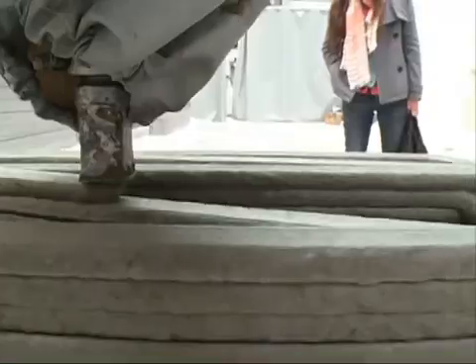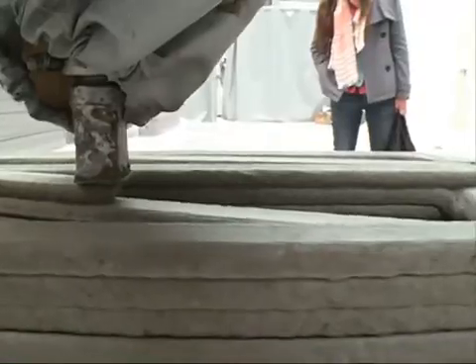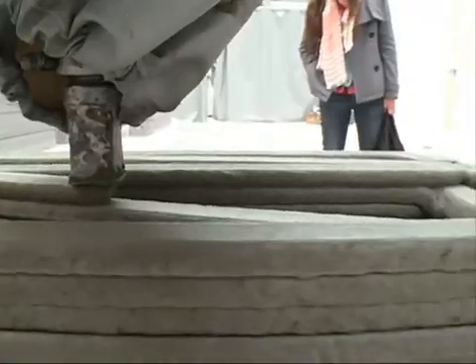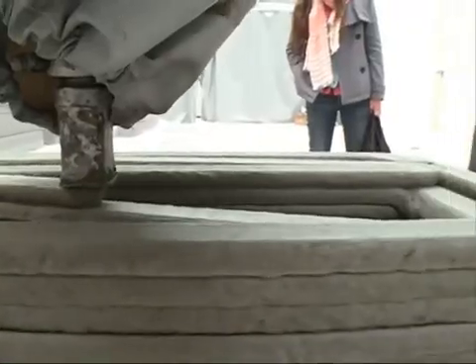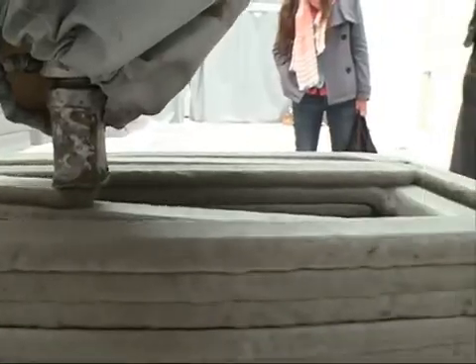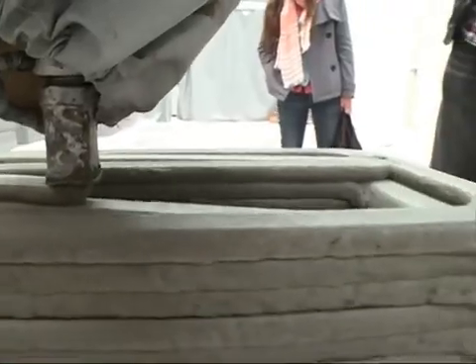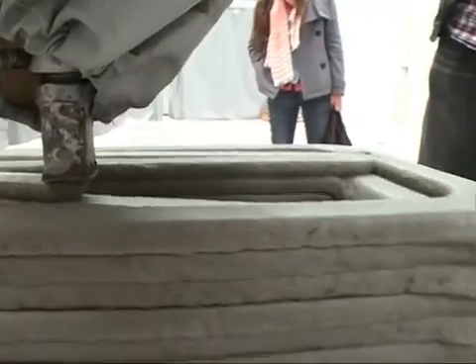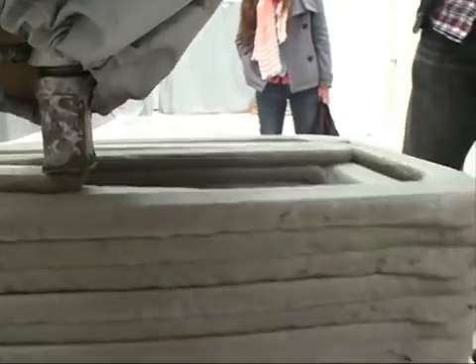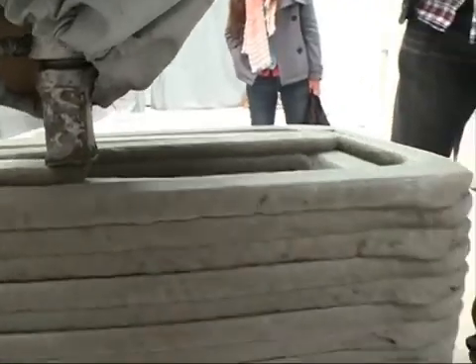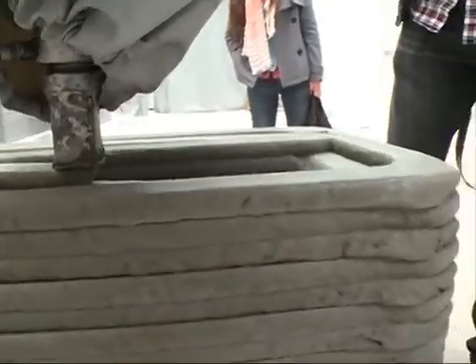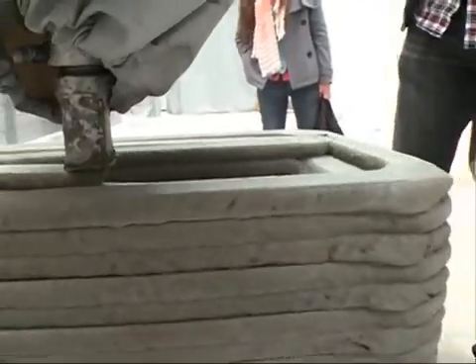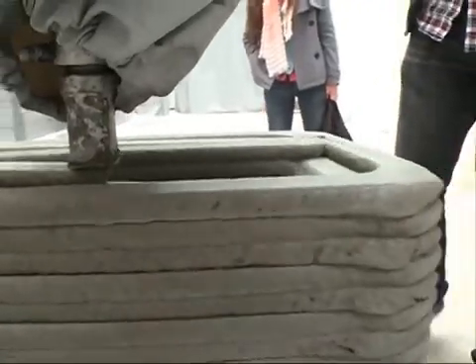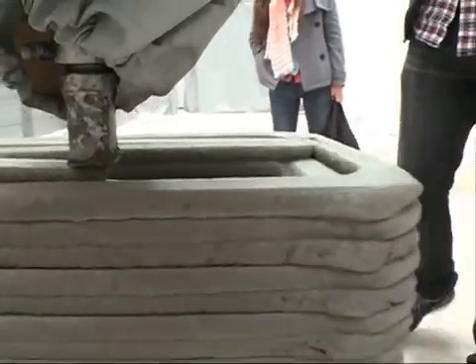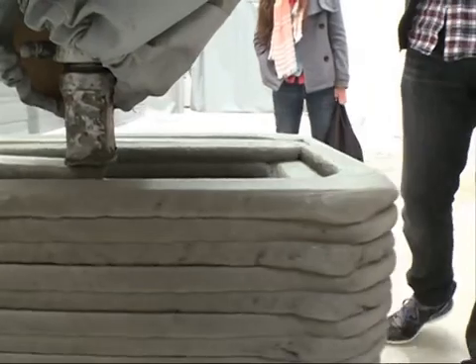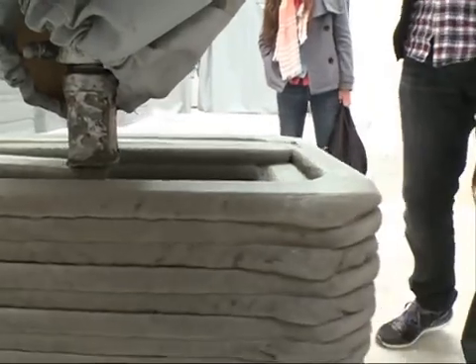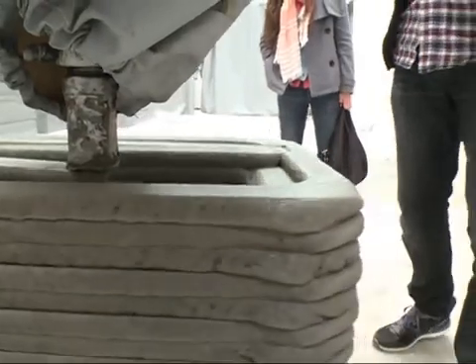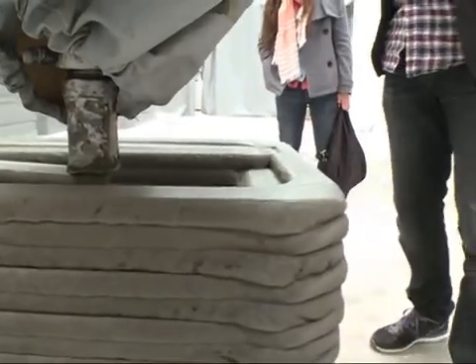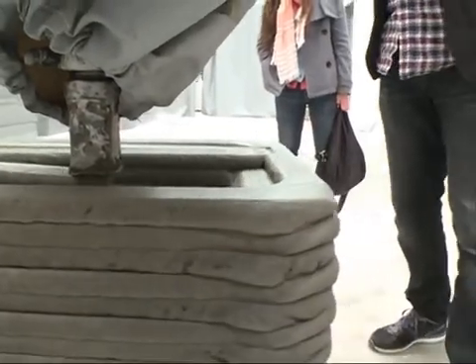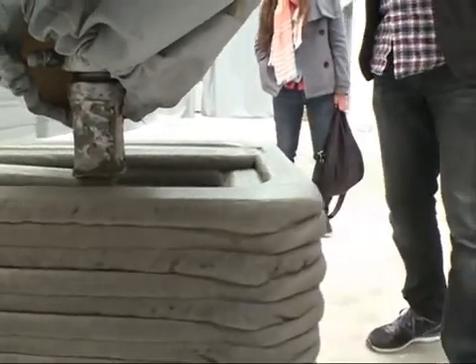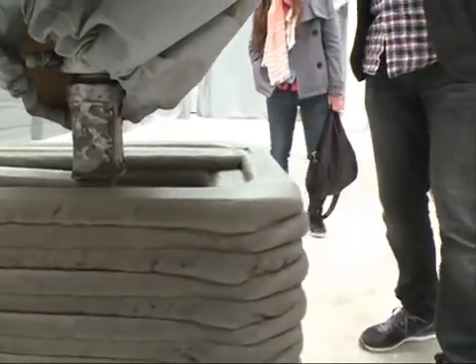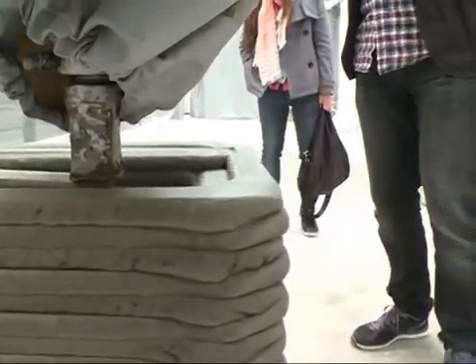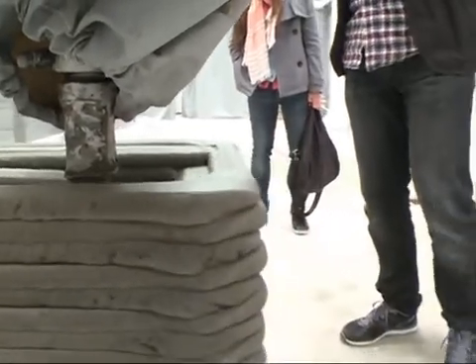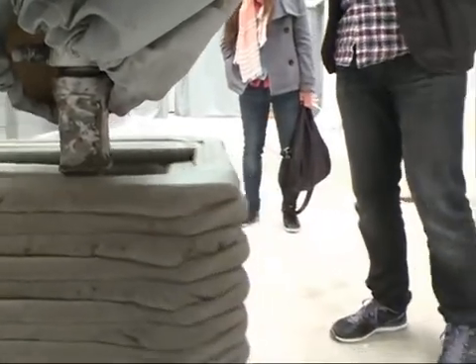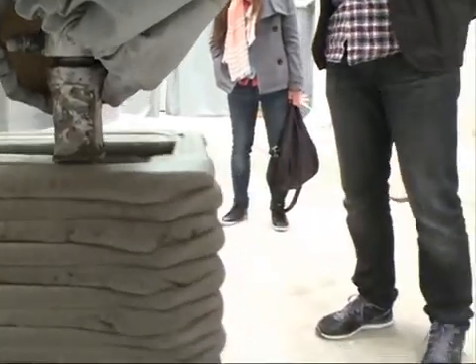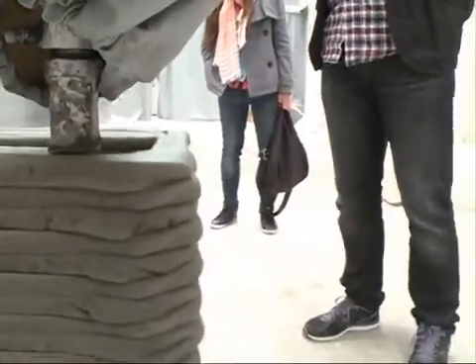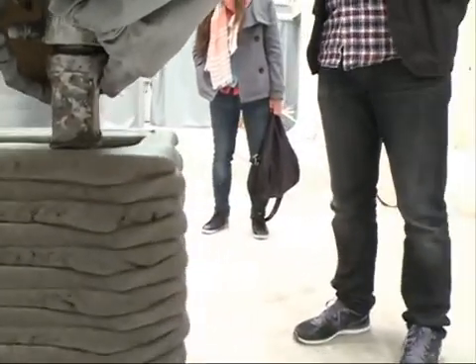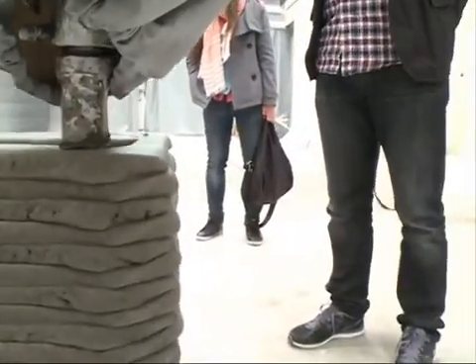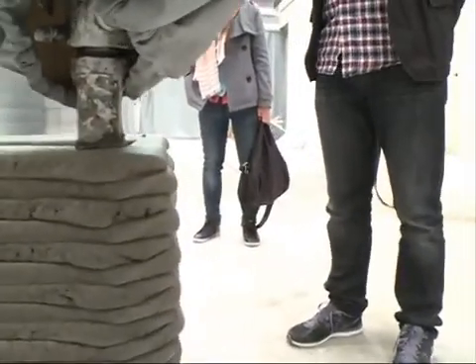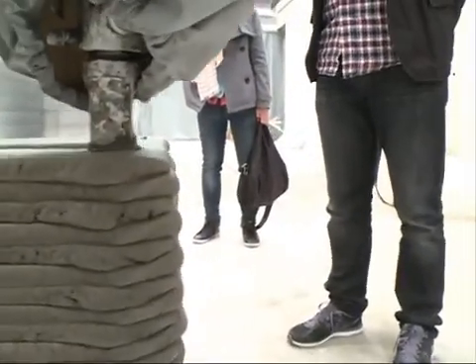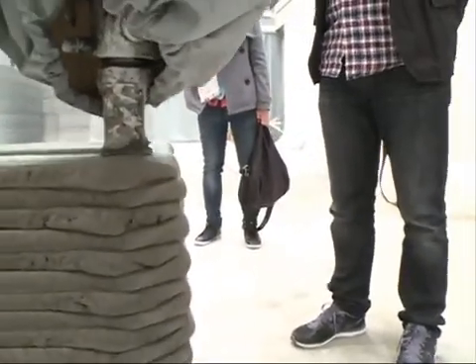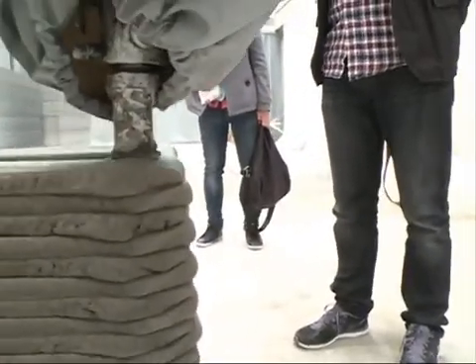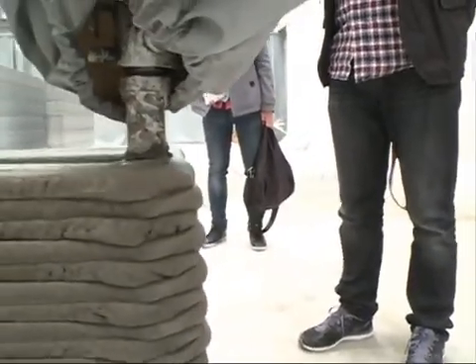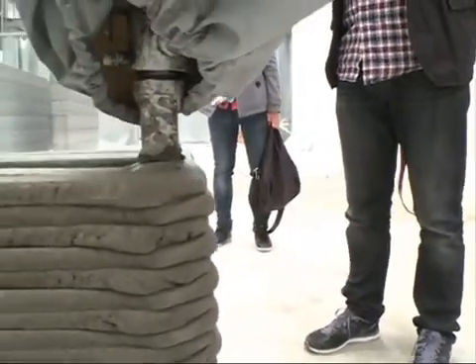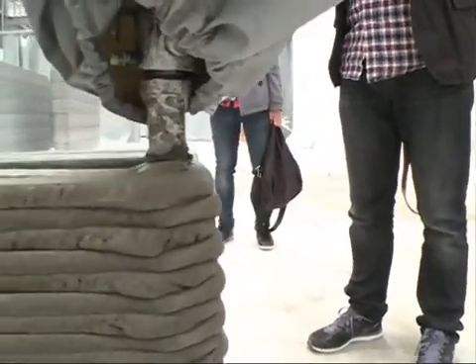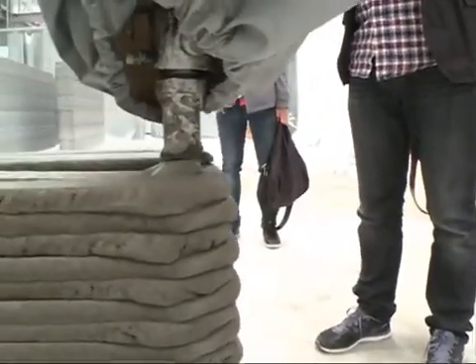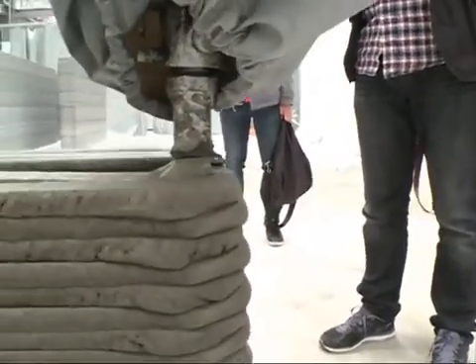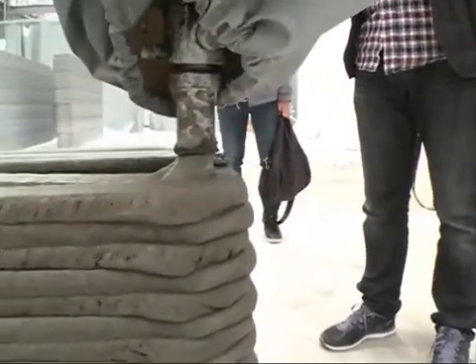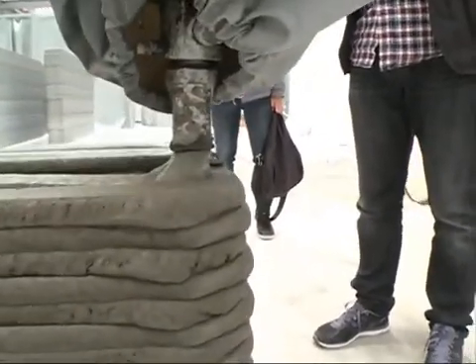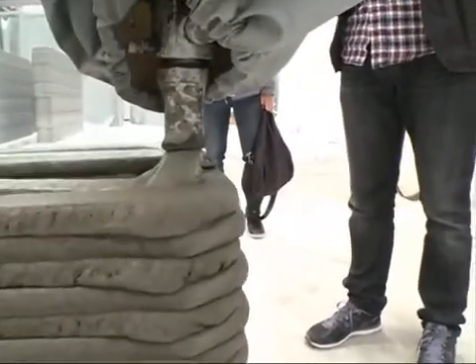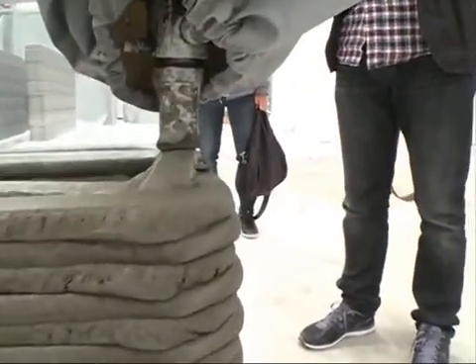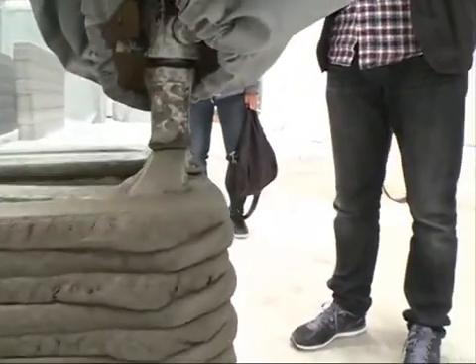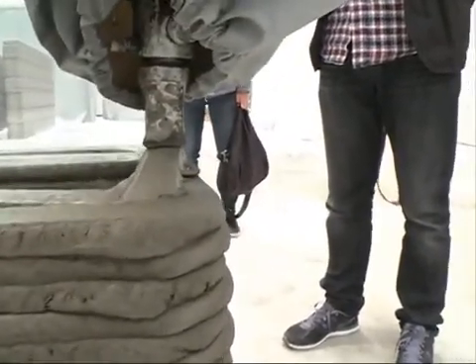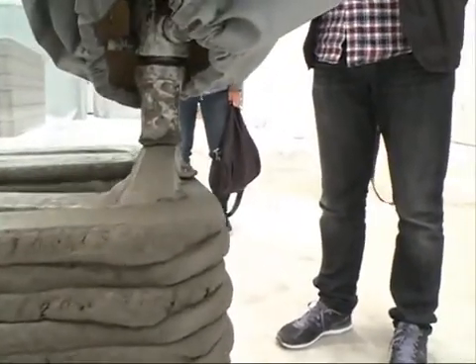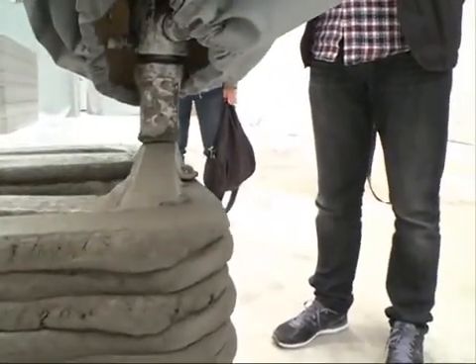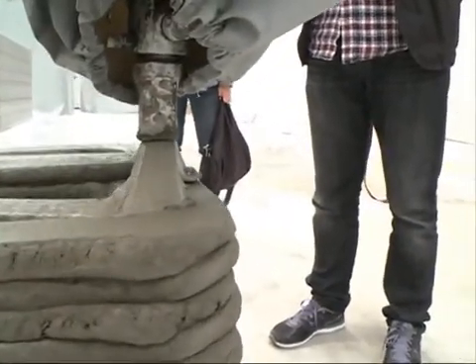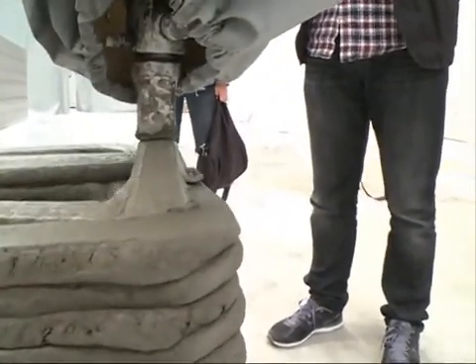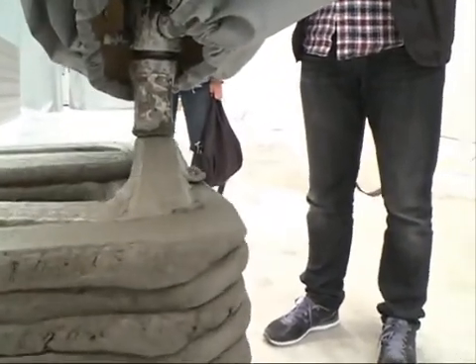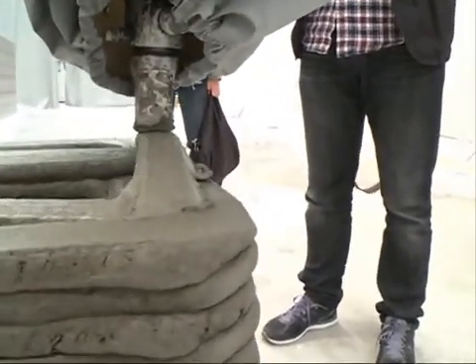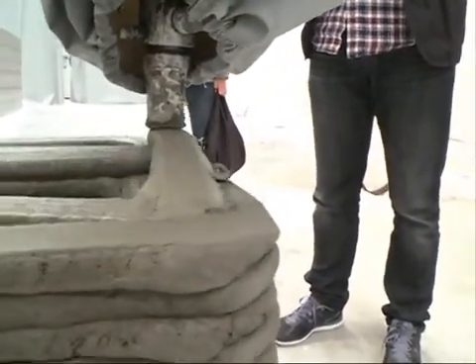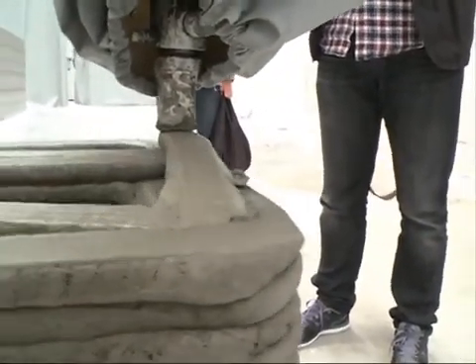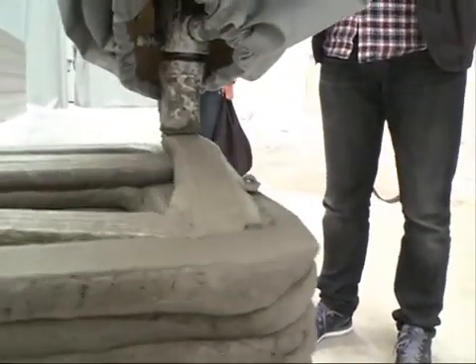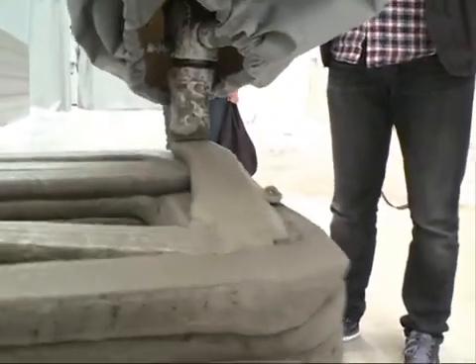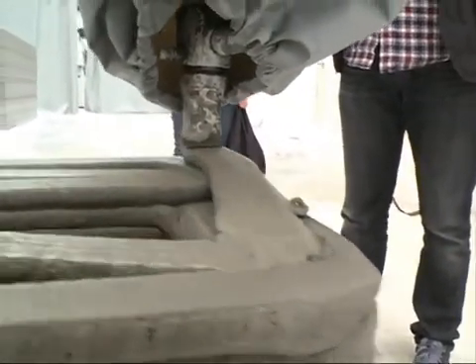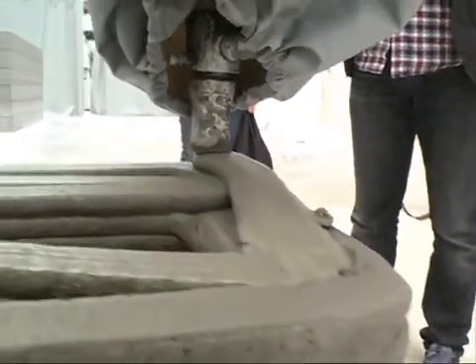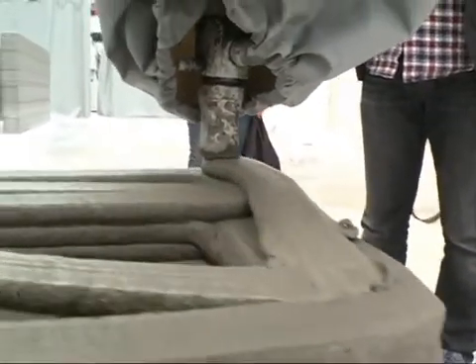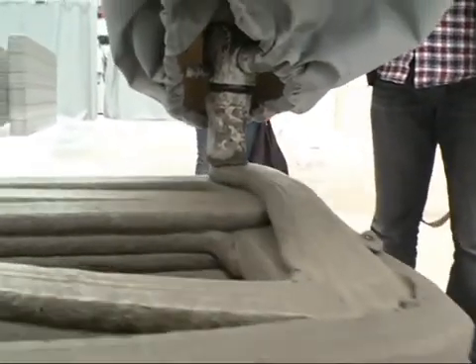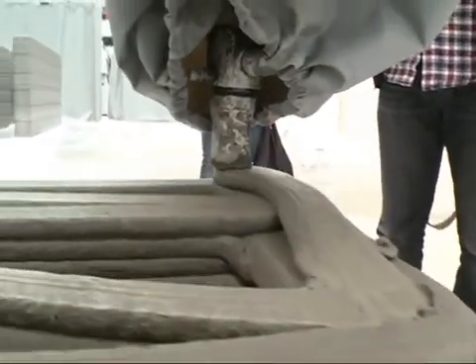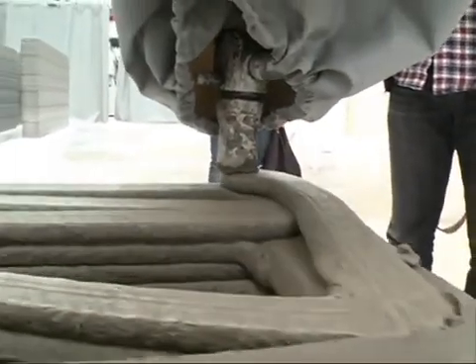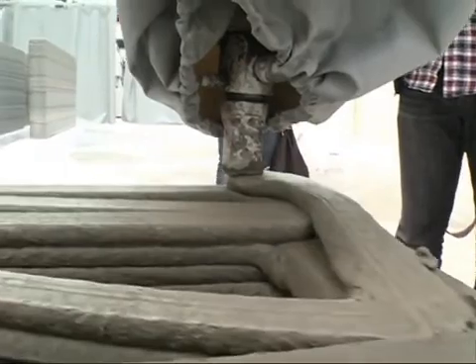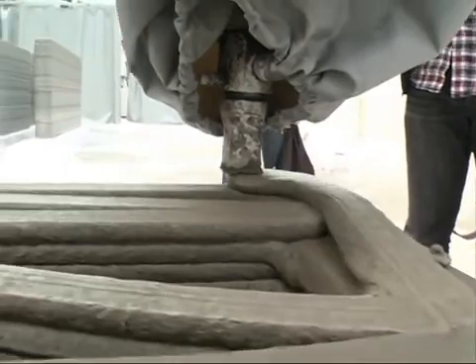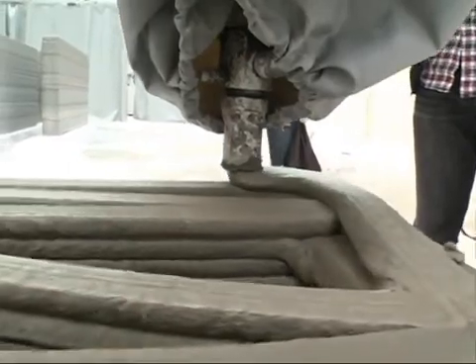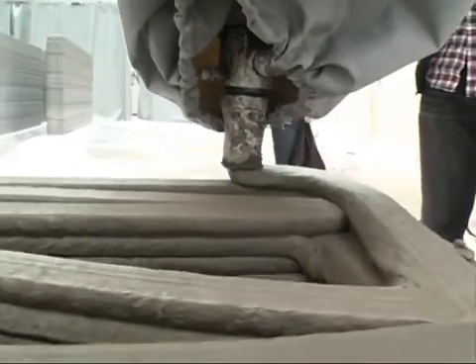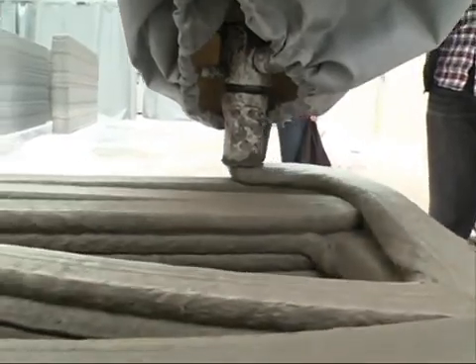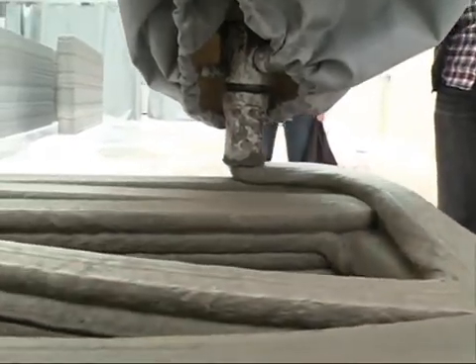Ma said his technology still needs to be improved. He added that he hopes 3D-printing can be used to build skyscrapers in the future.